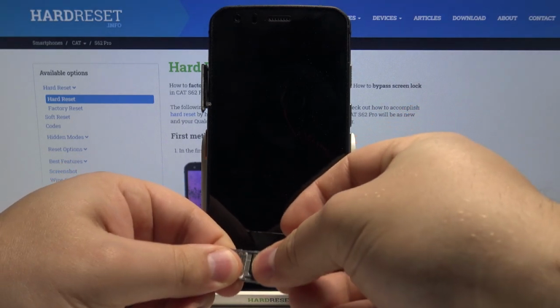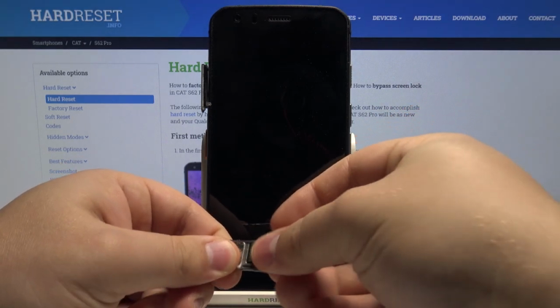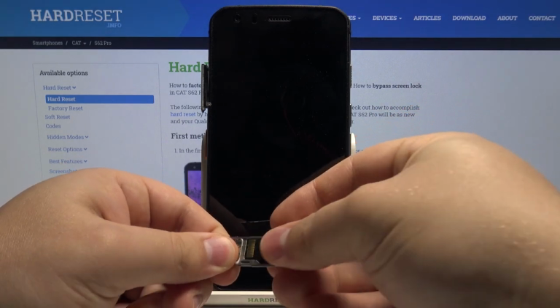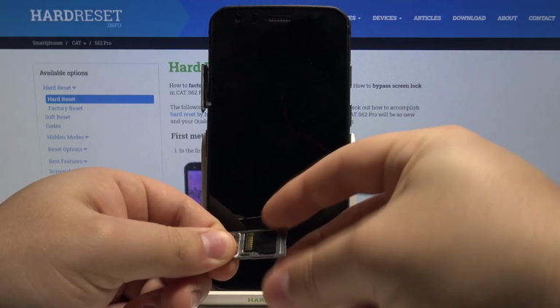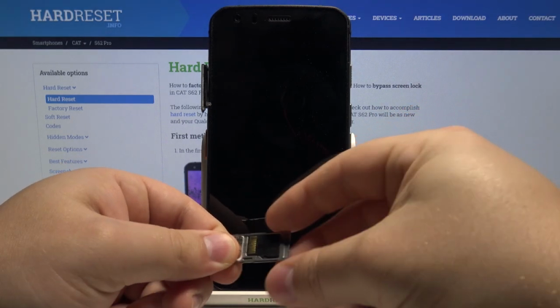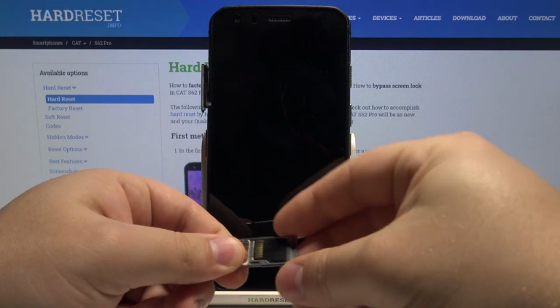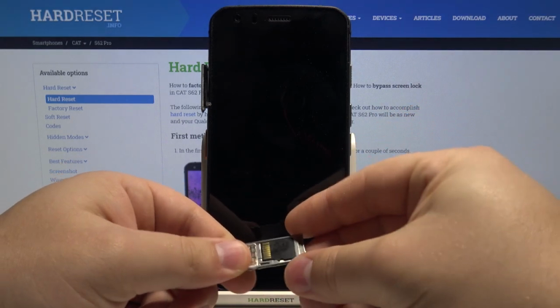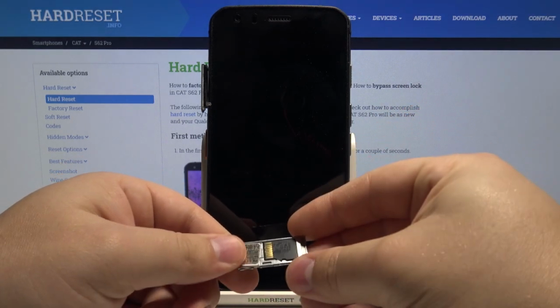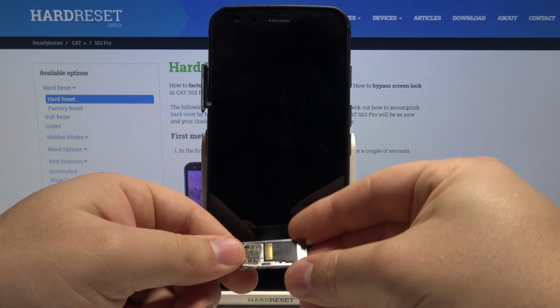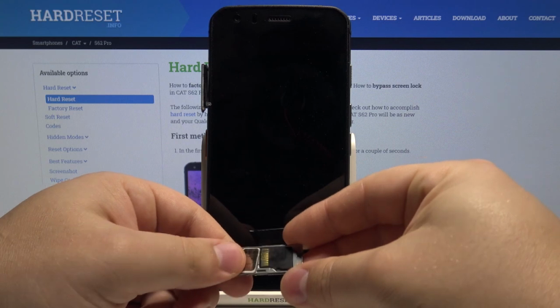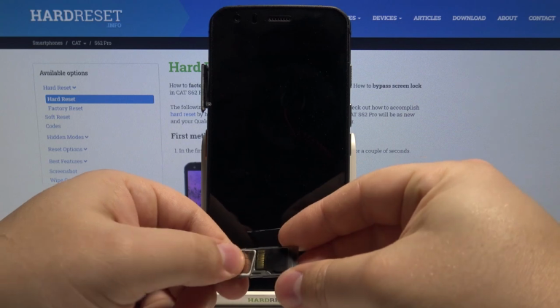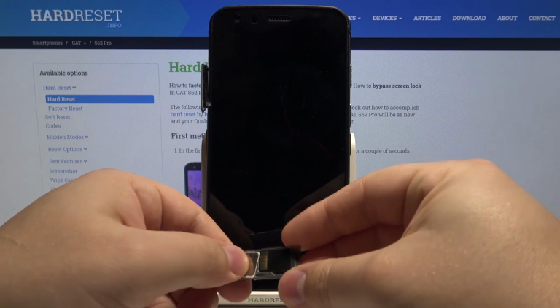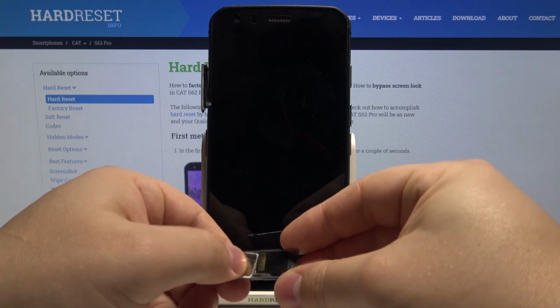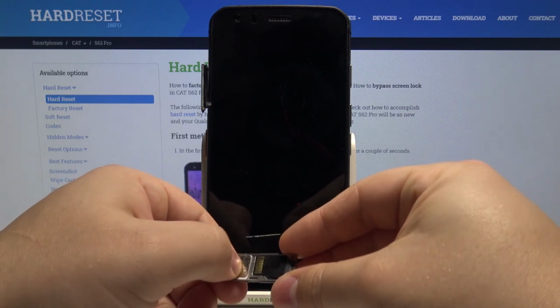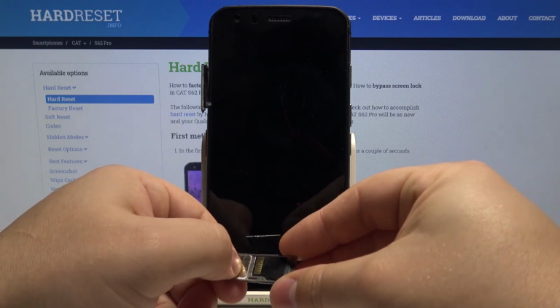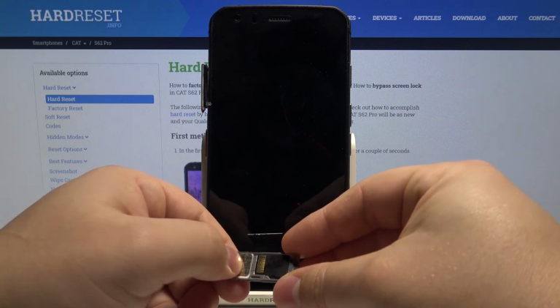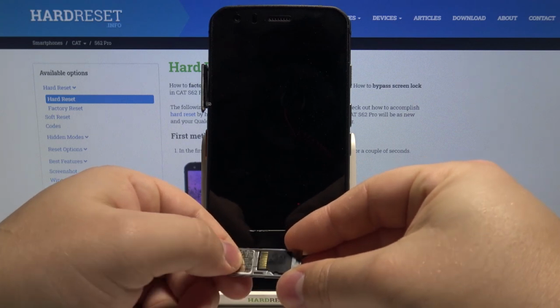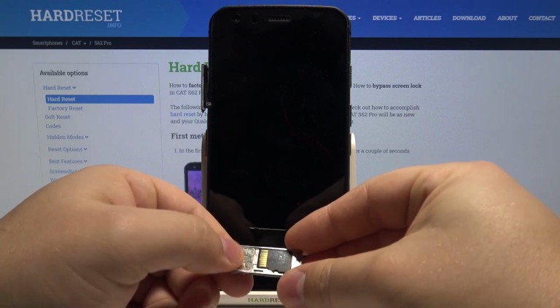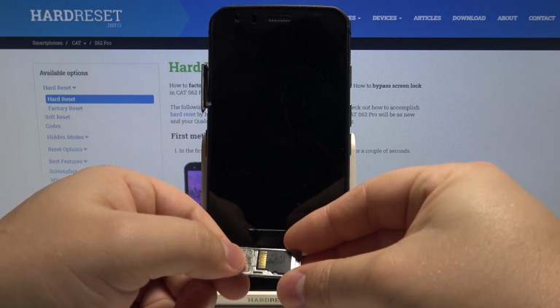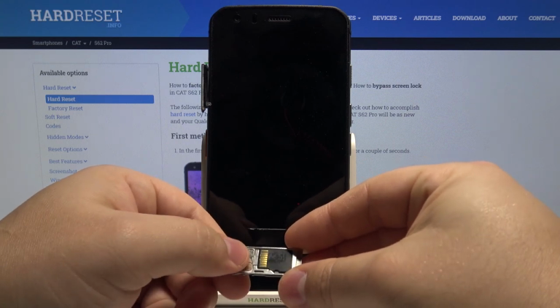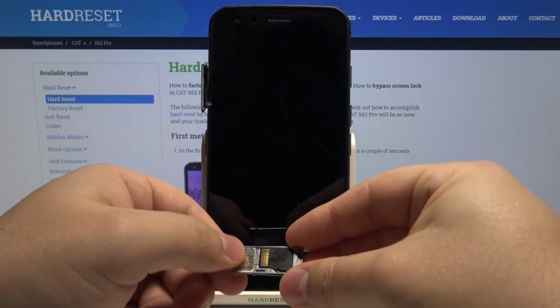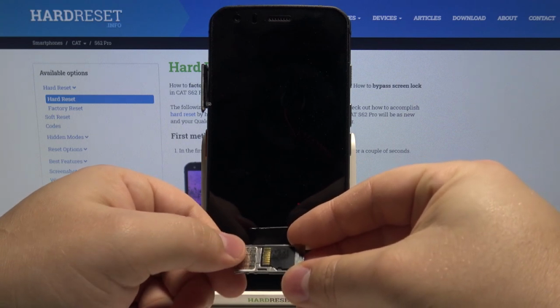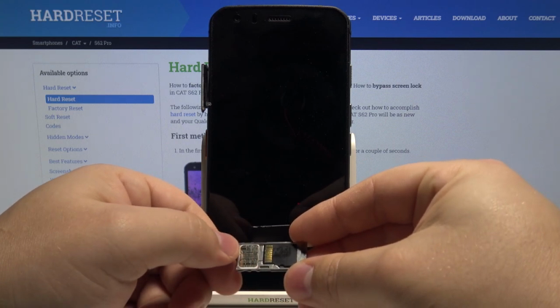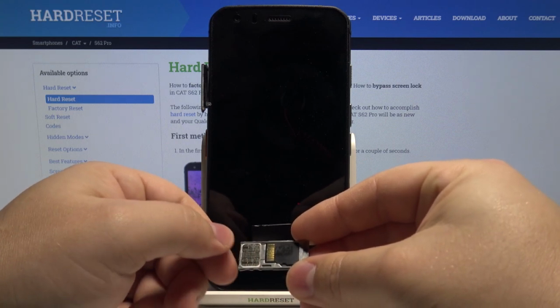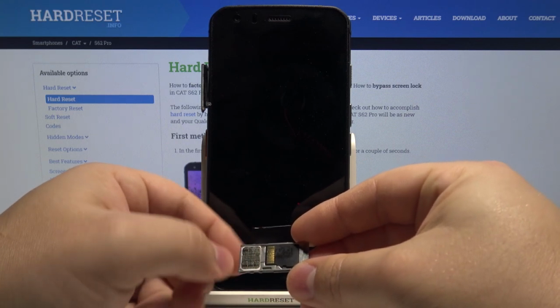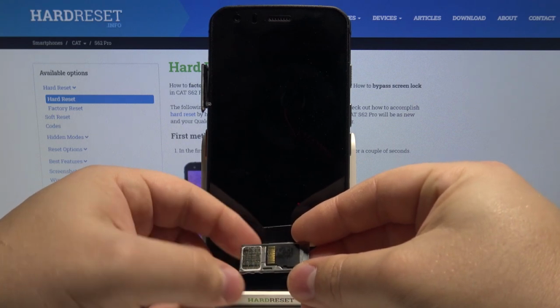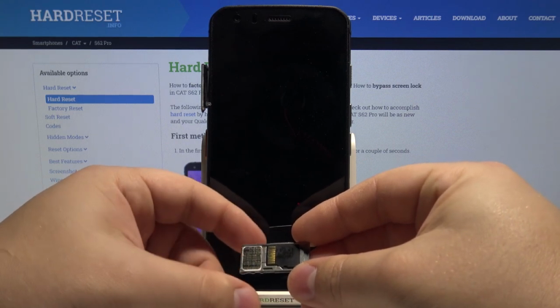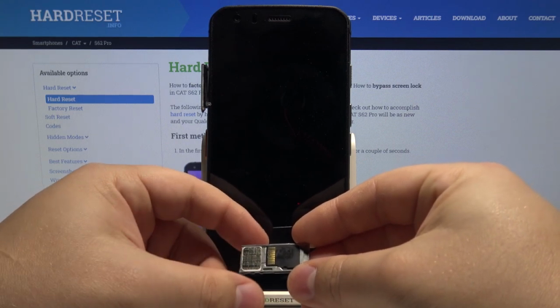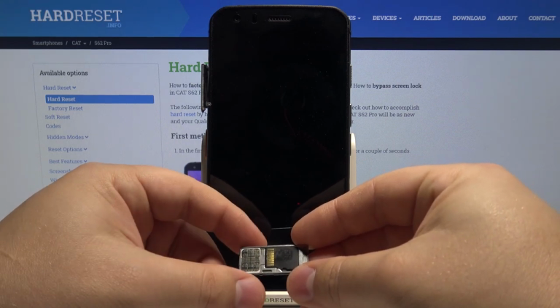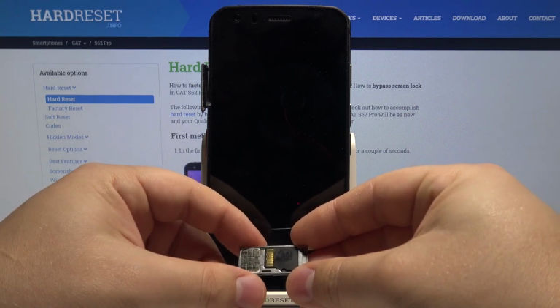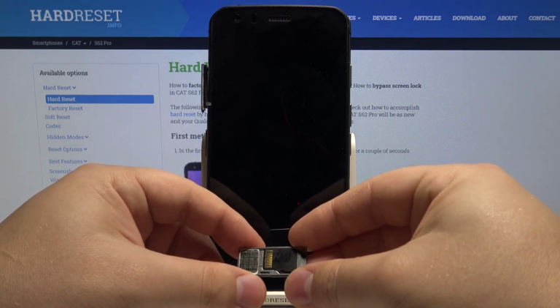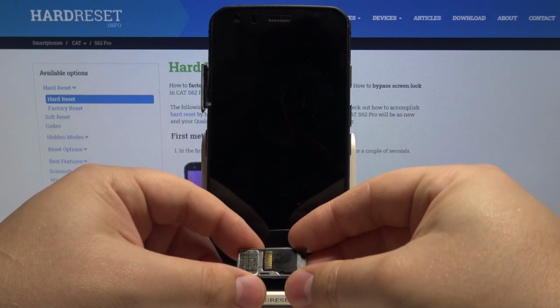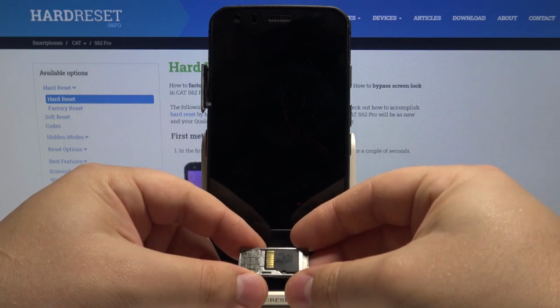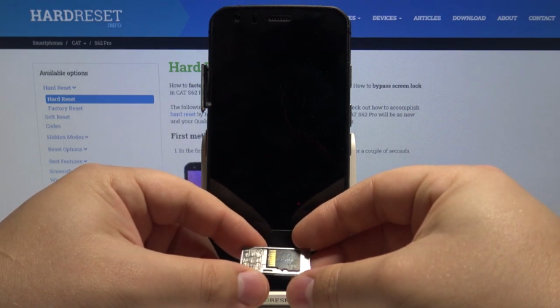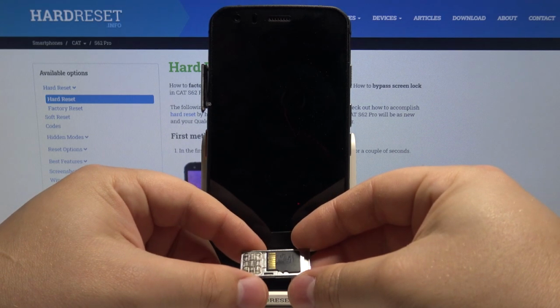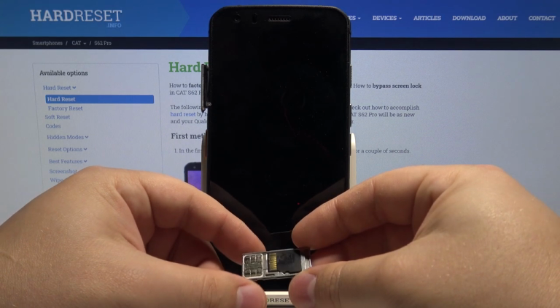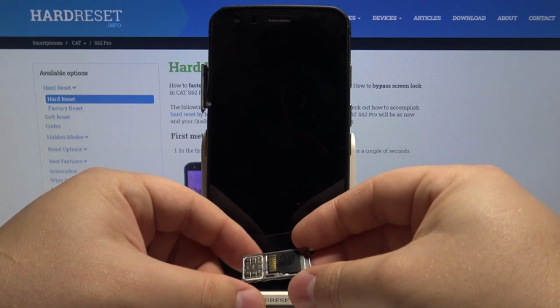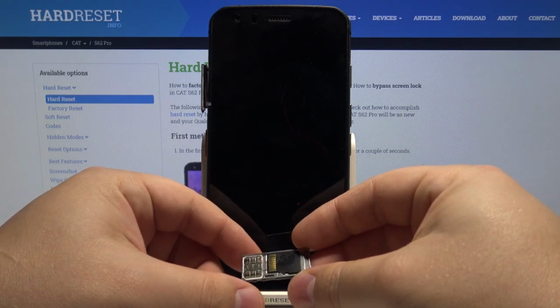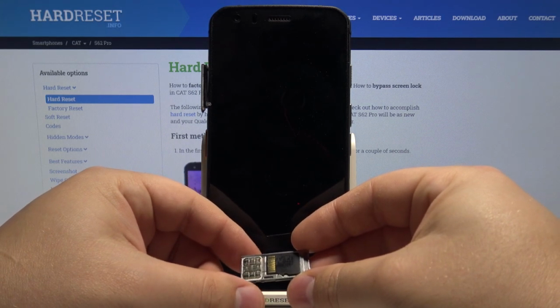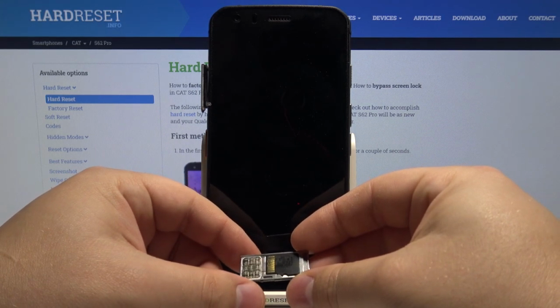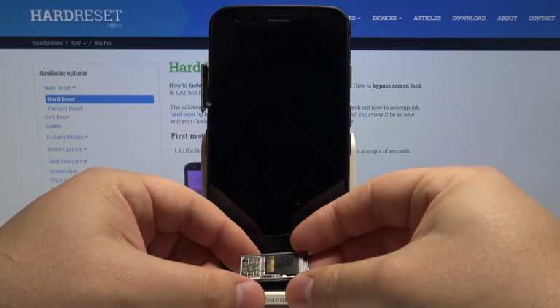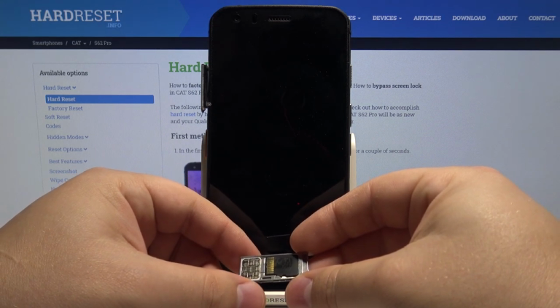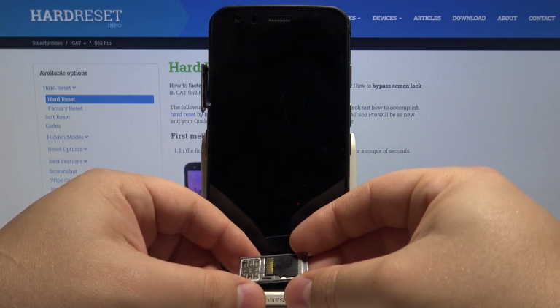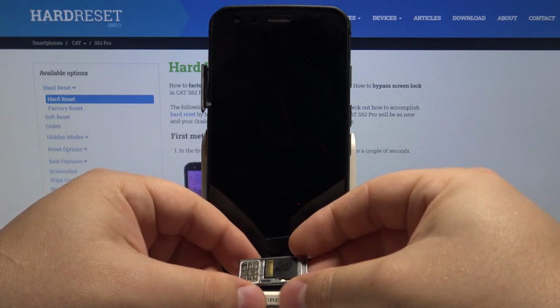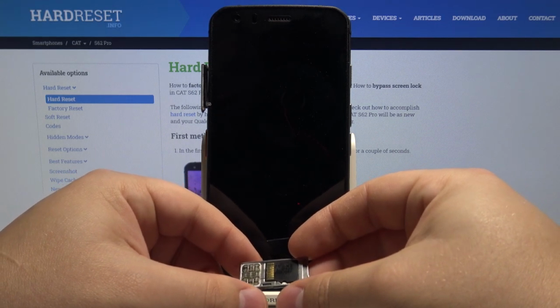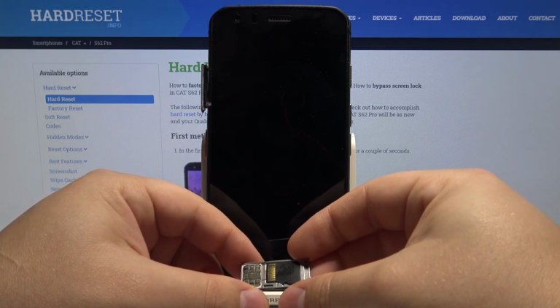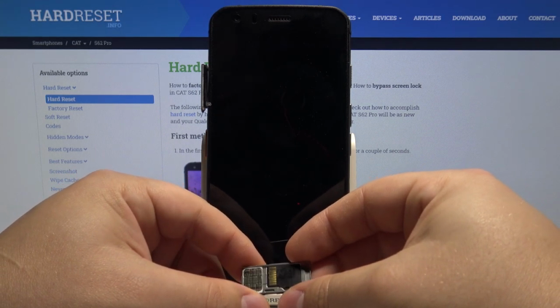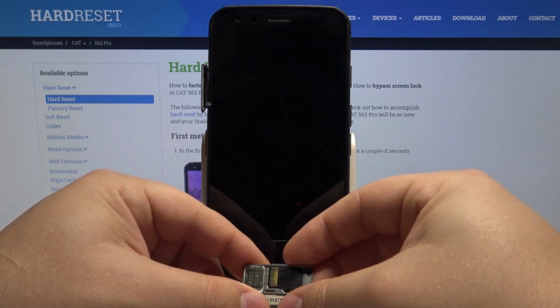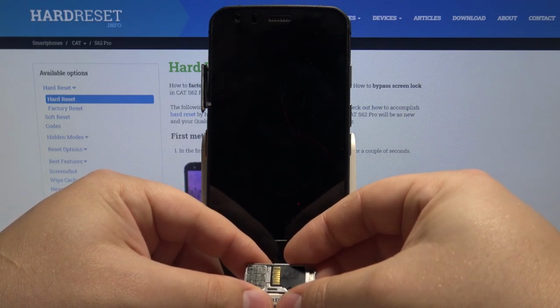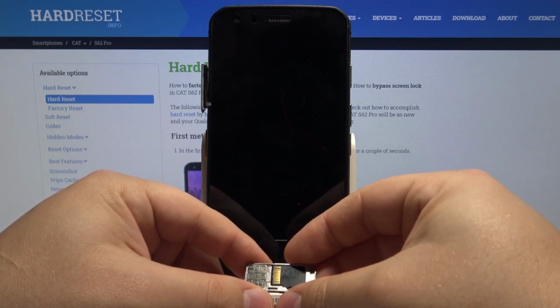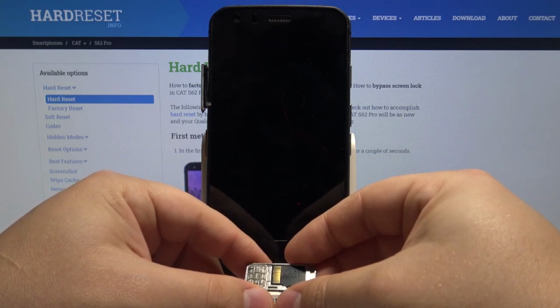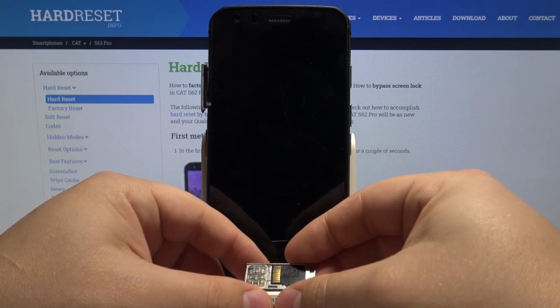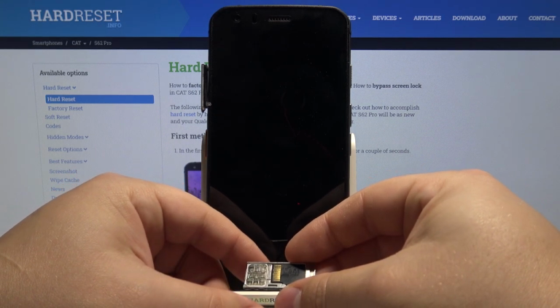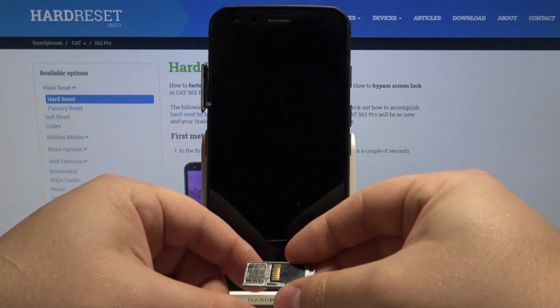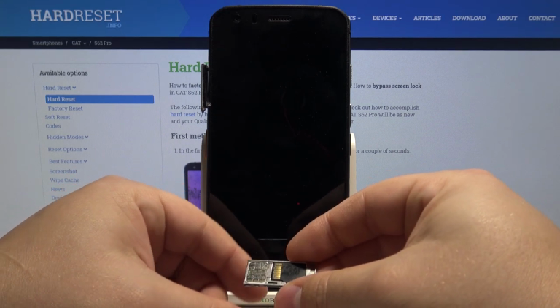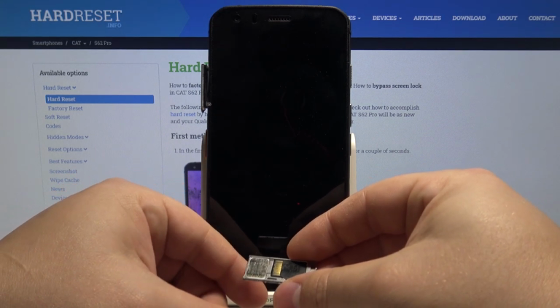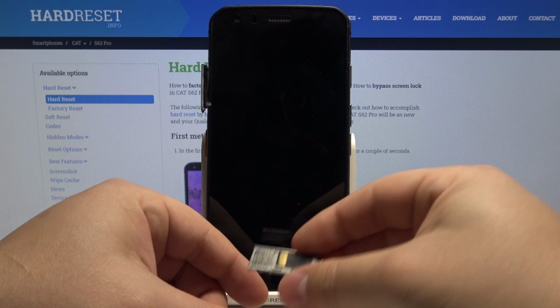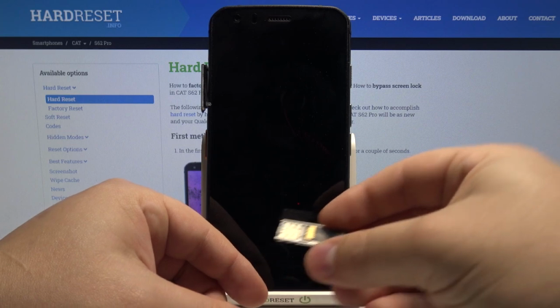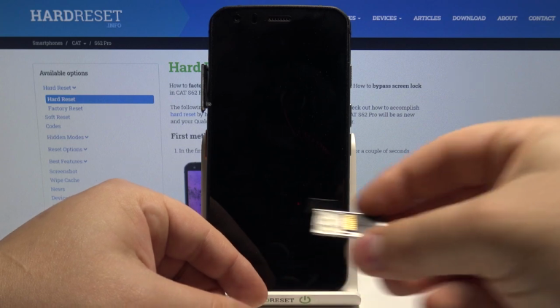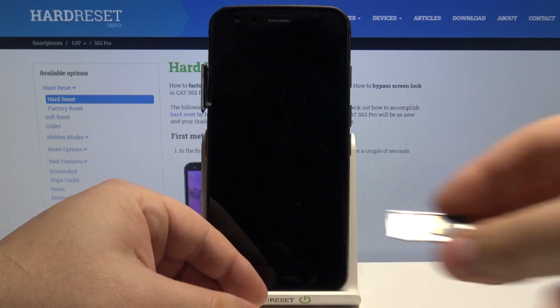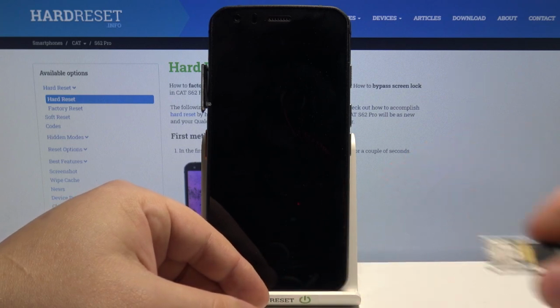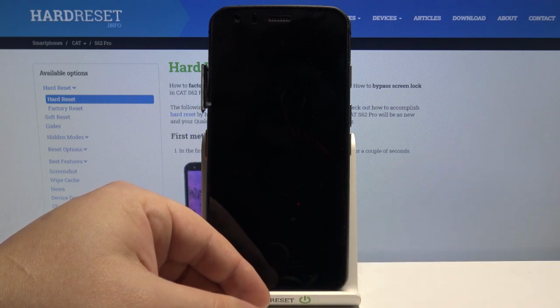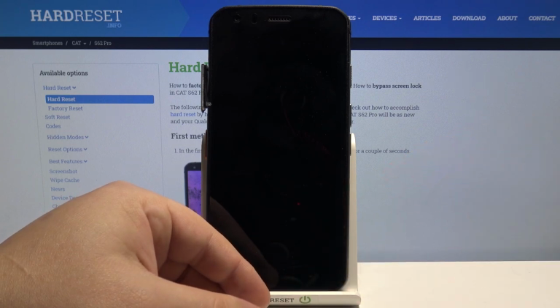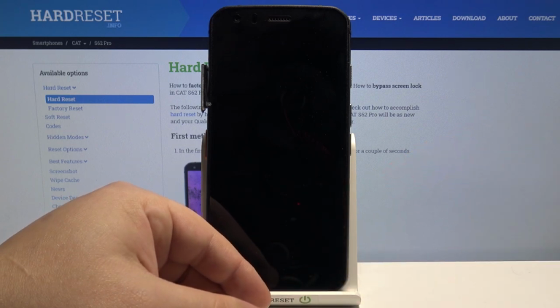And the SD card is similar — simply place it like this. It also only fits one way. Now we can insert the tray back into our phone.